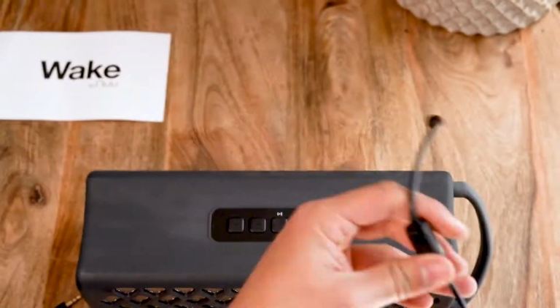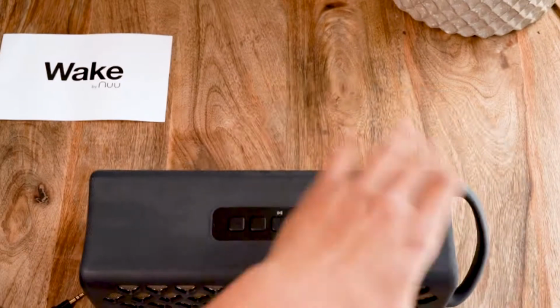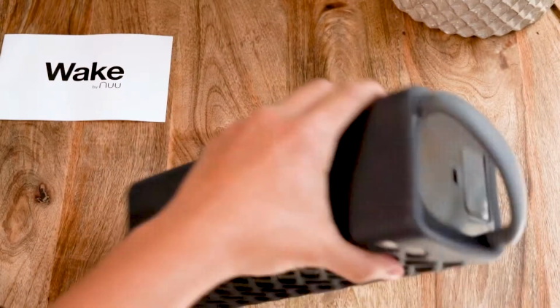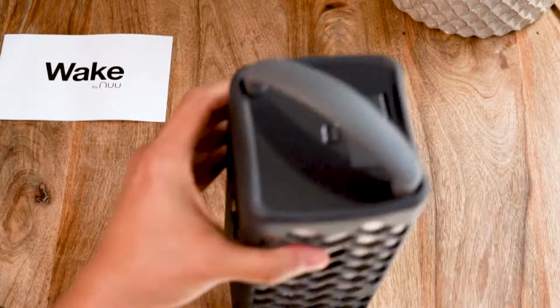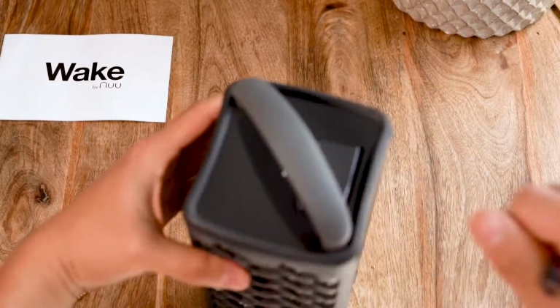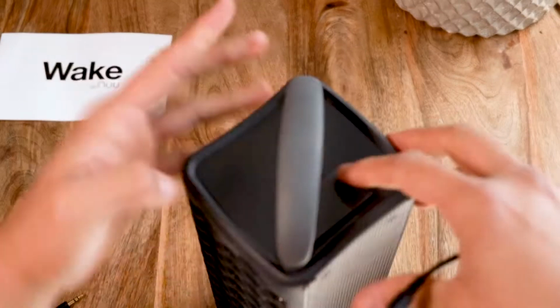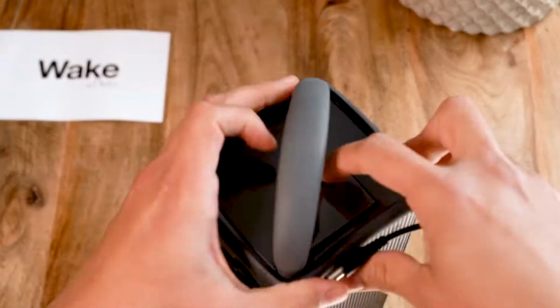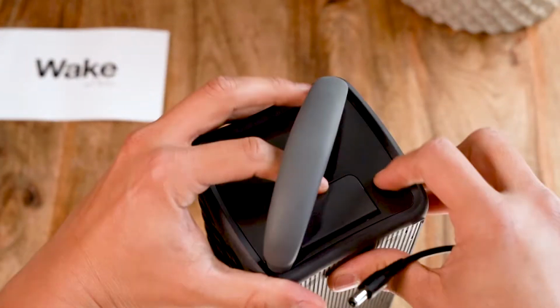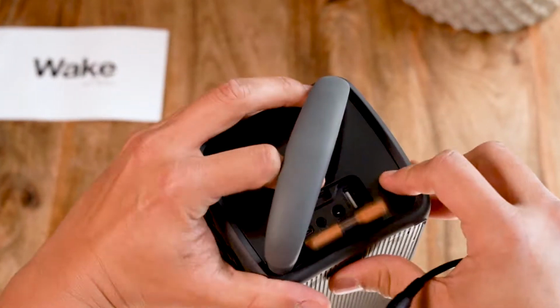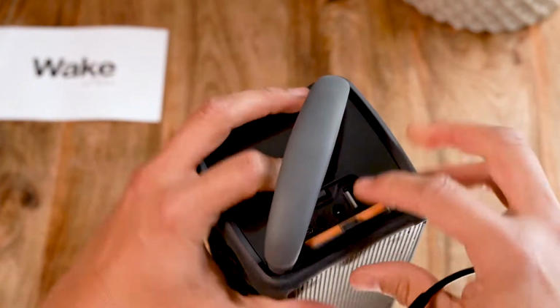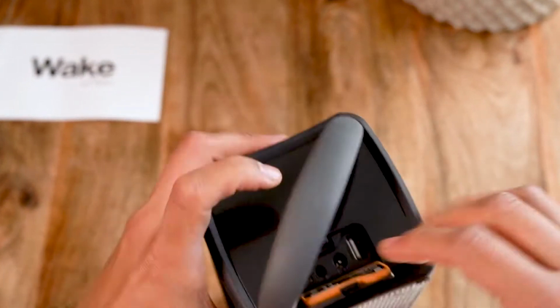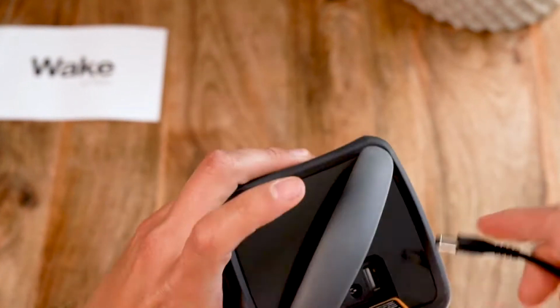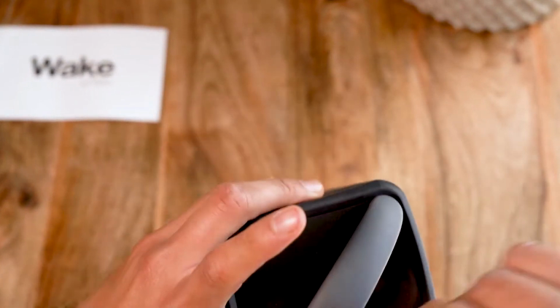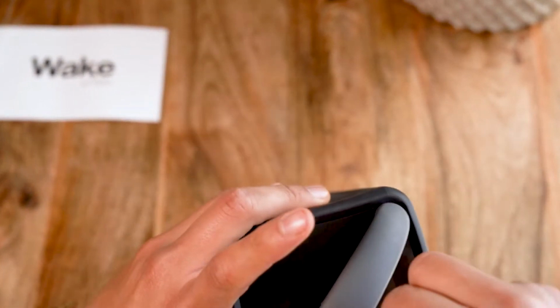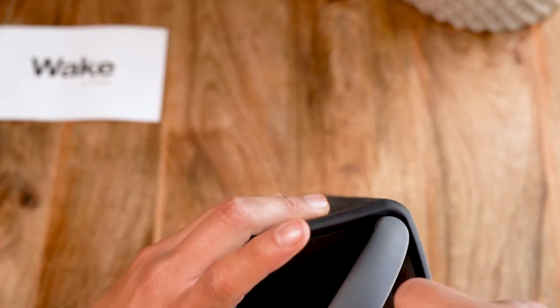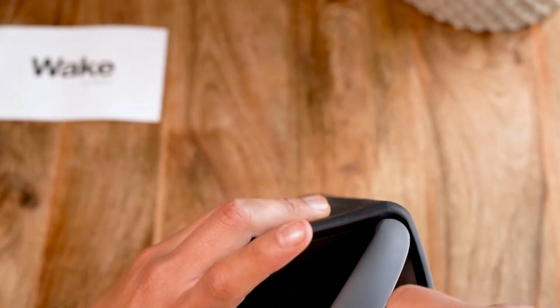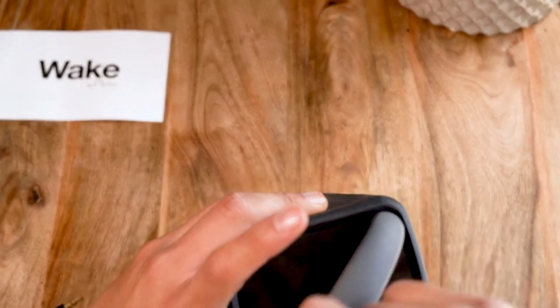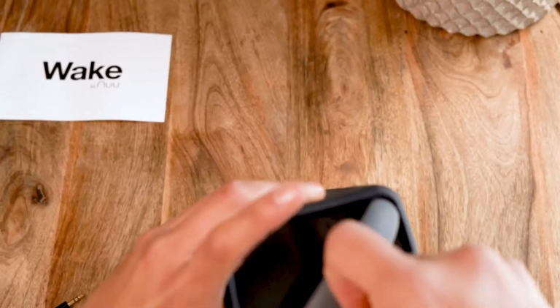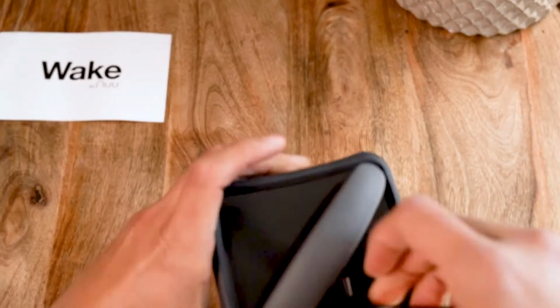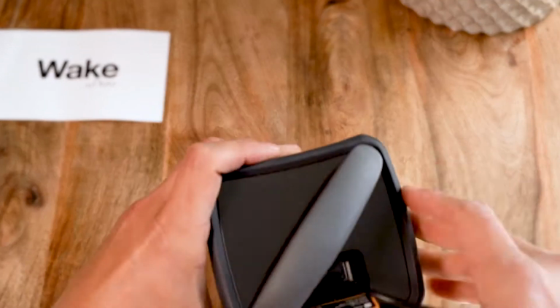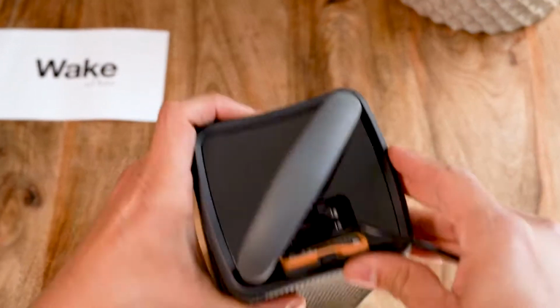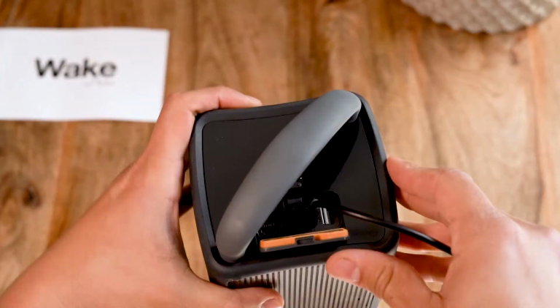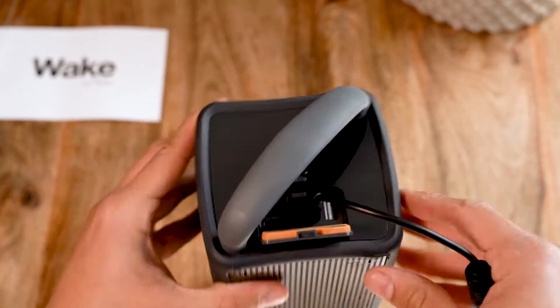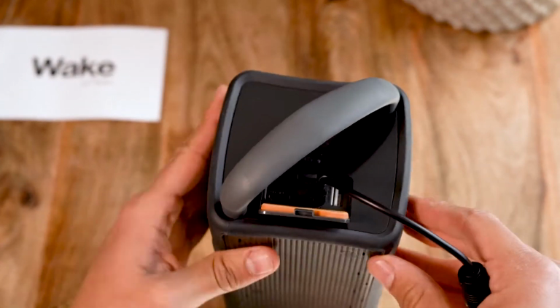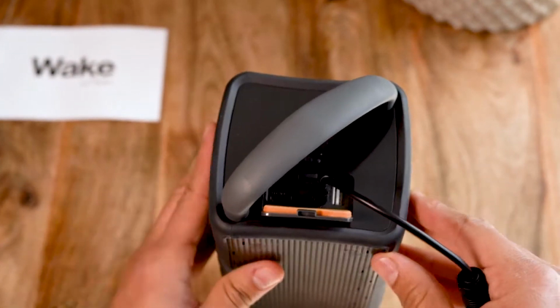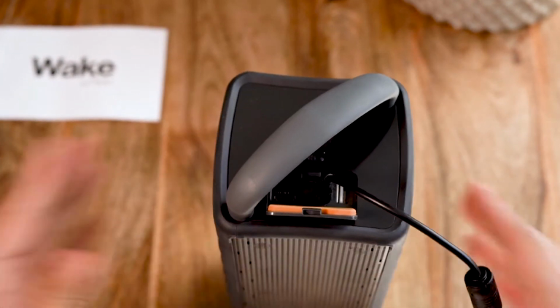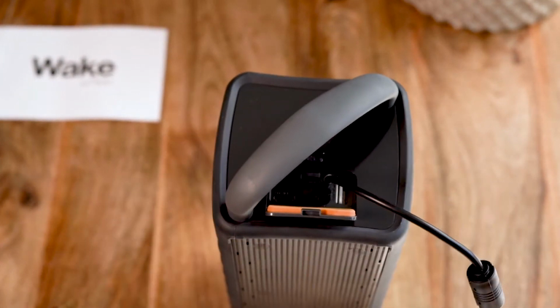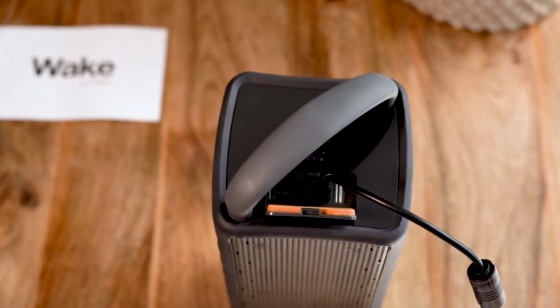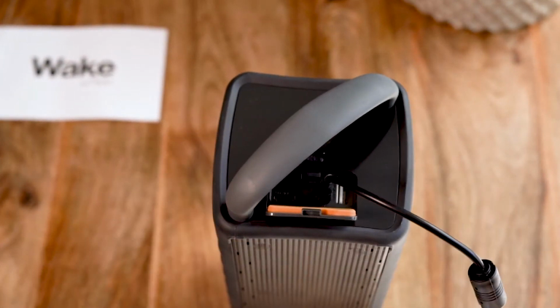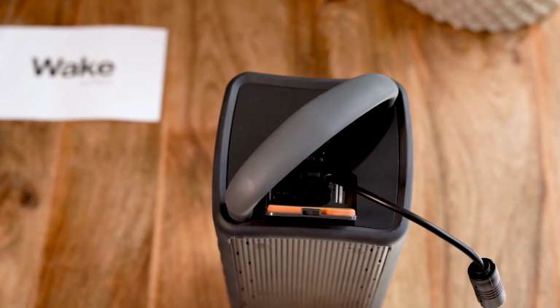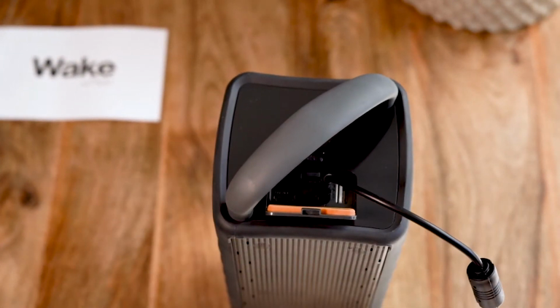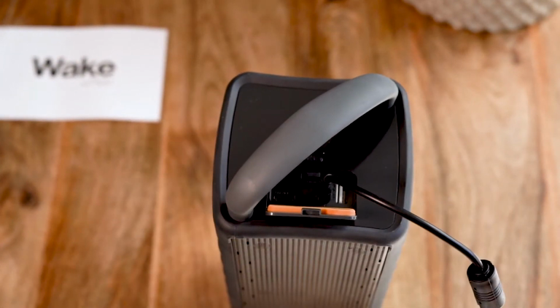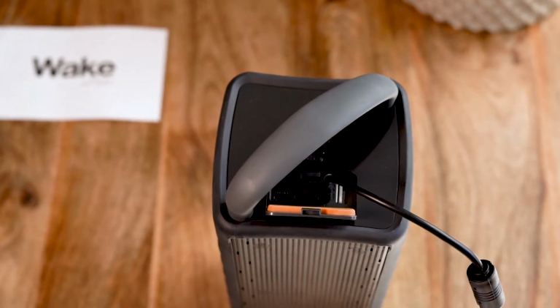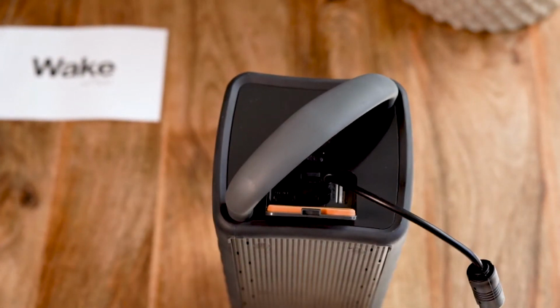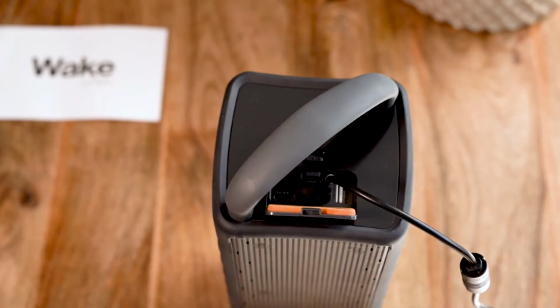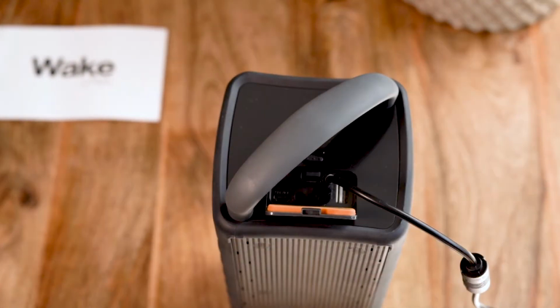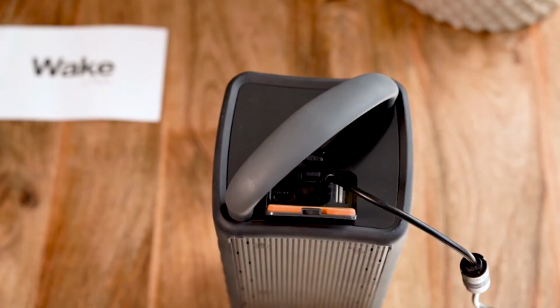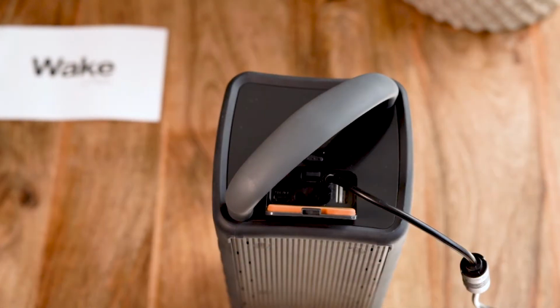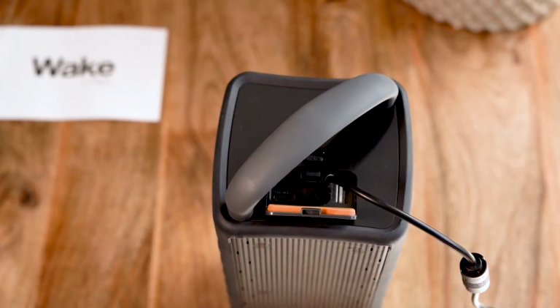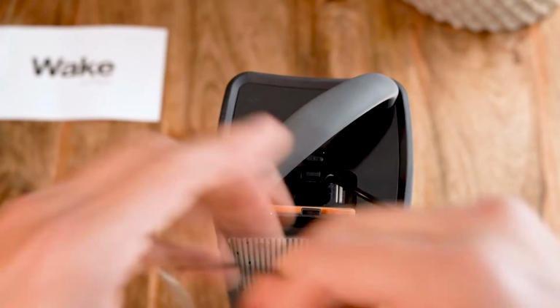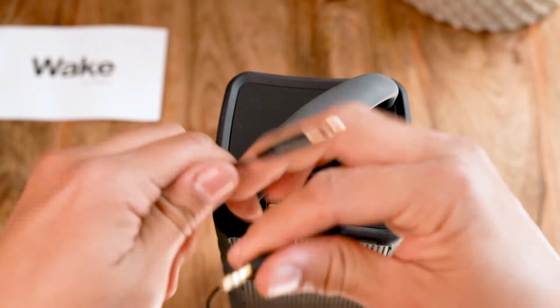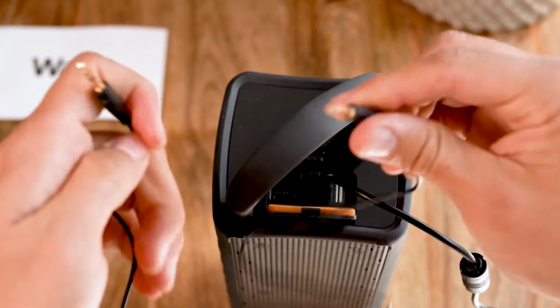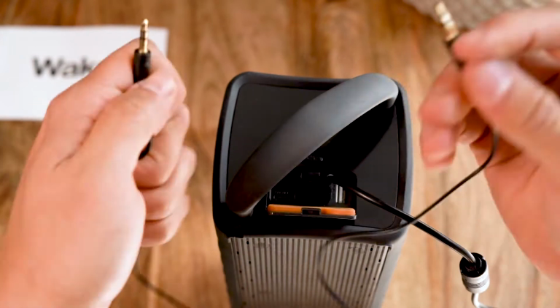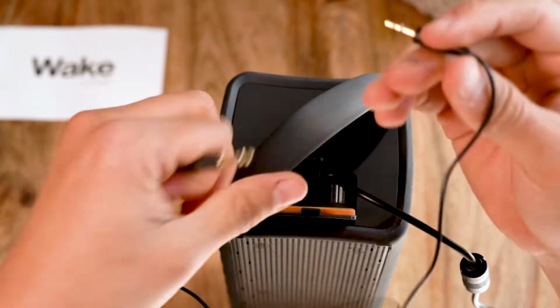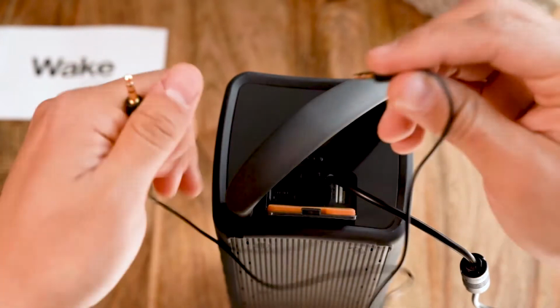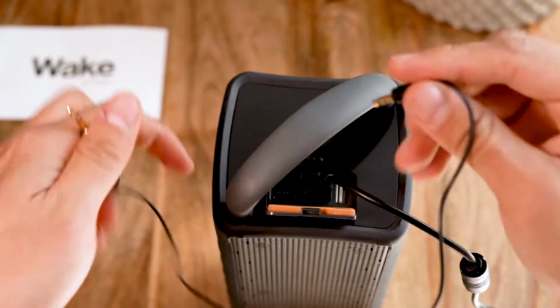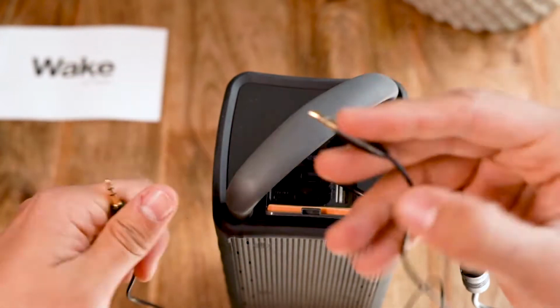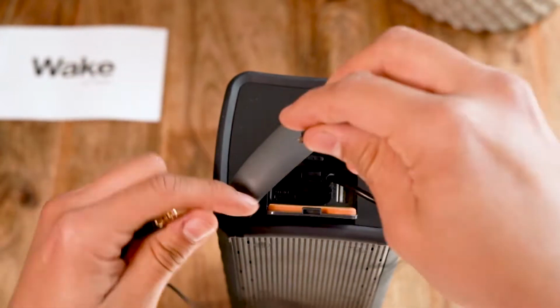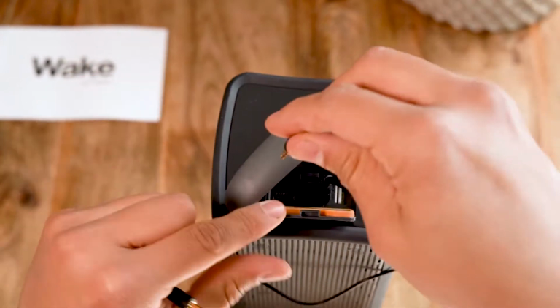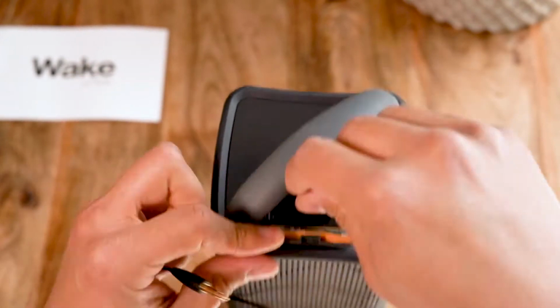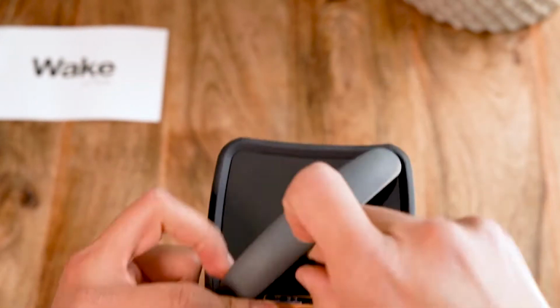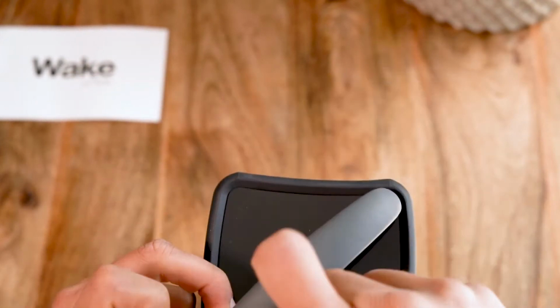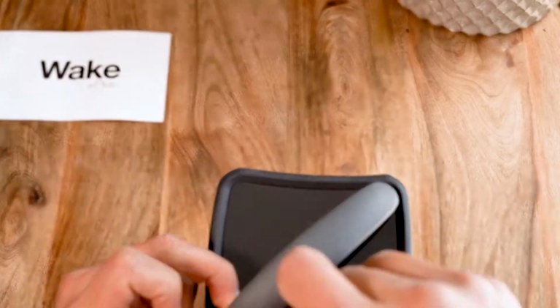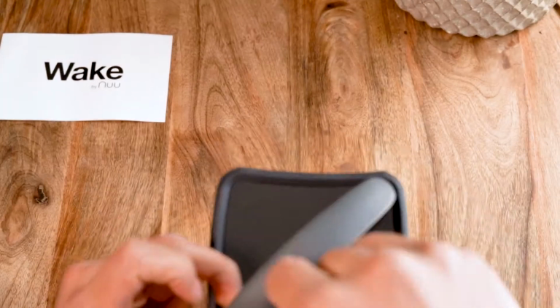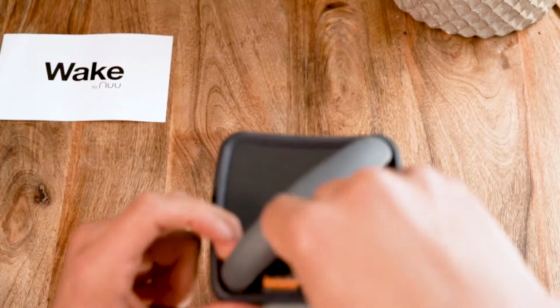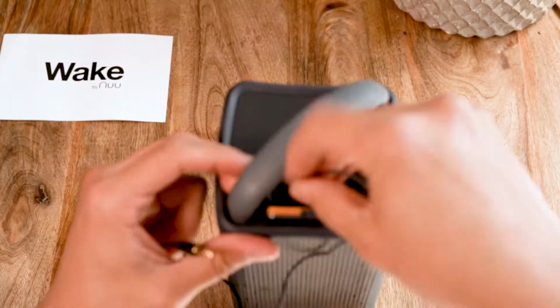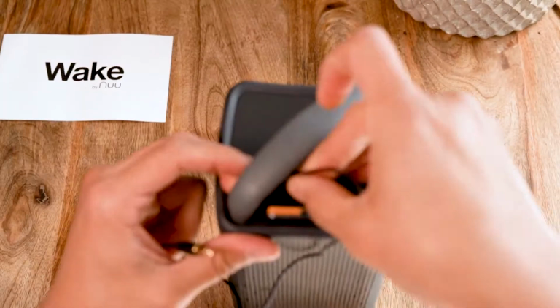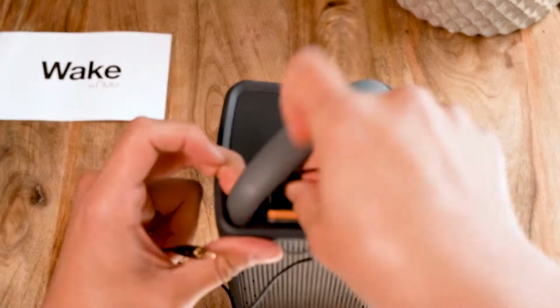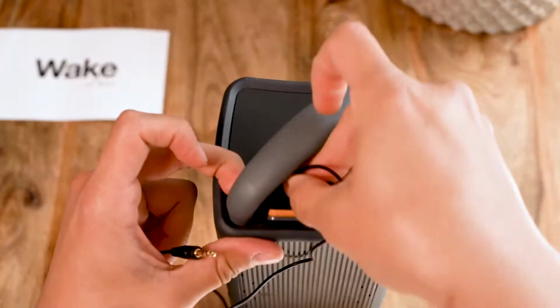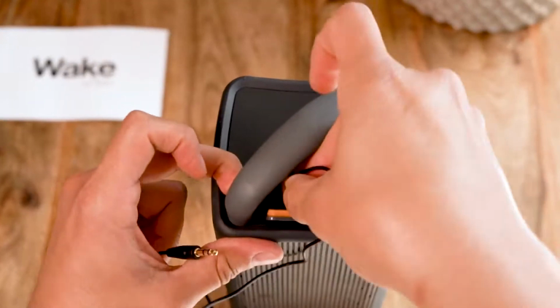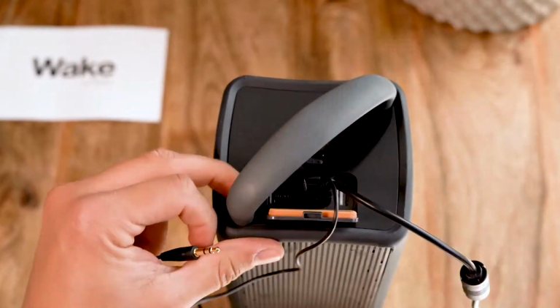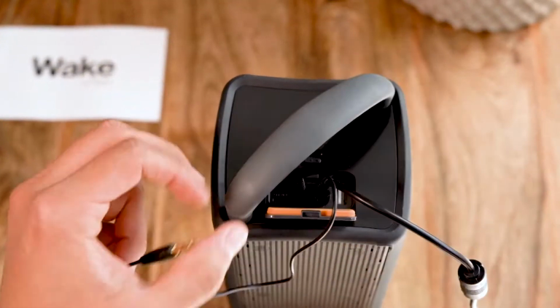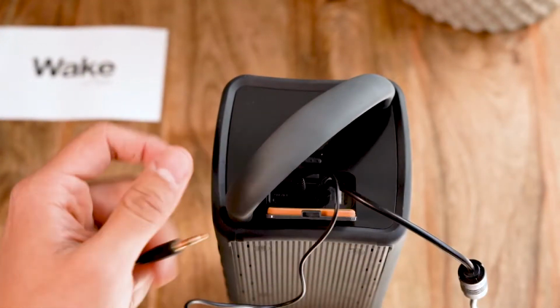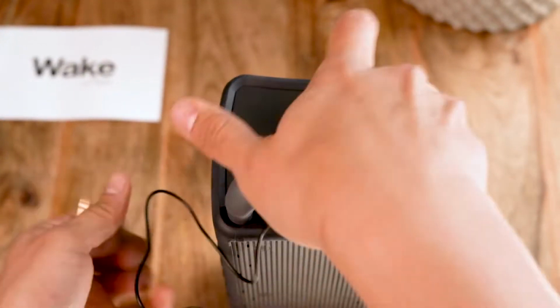To charge or use with an auxiliary cord, just pop open the water sealed port, connect and you are good to go.